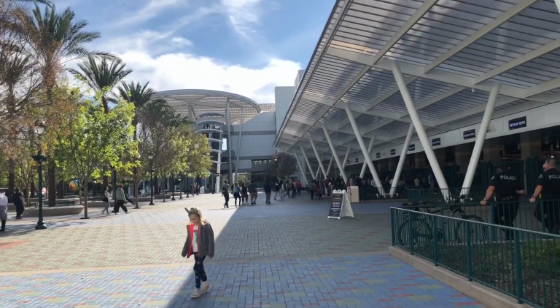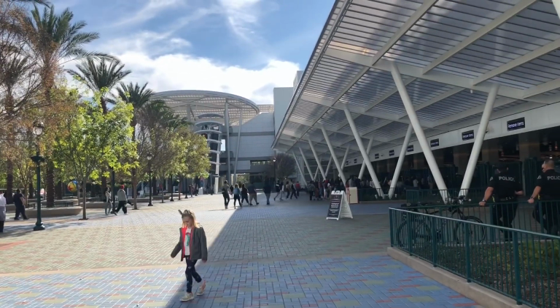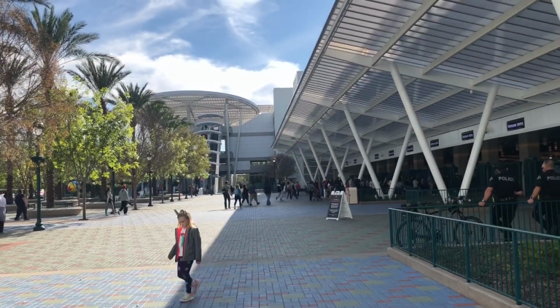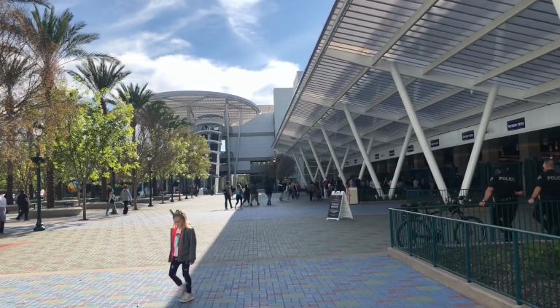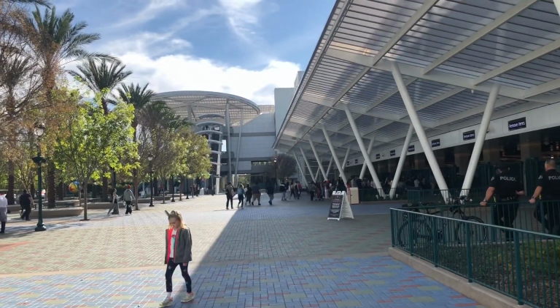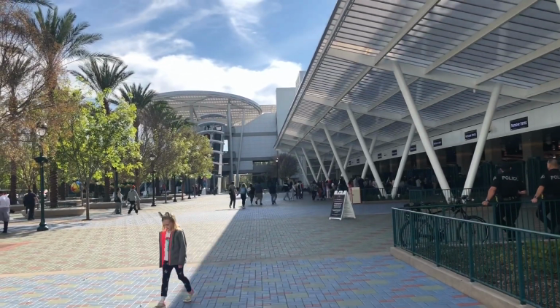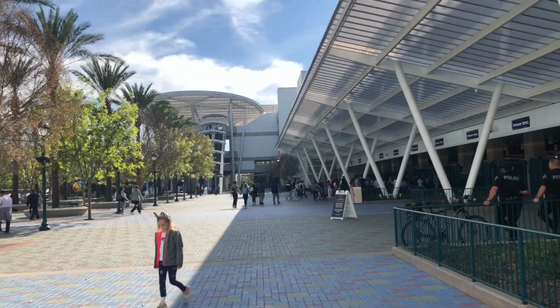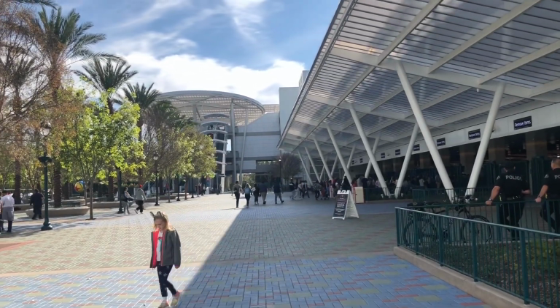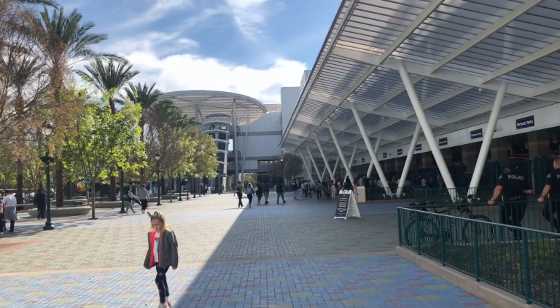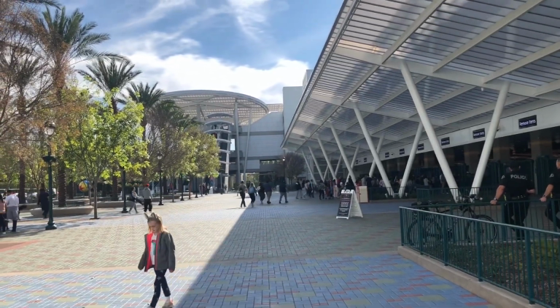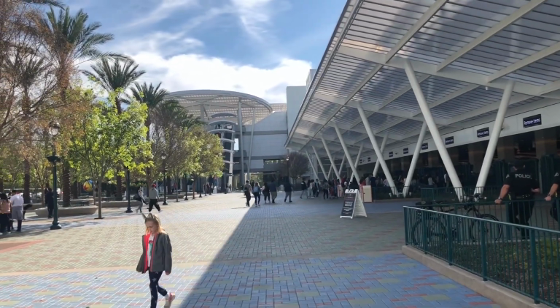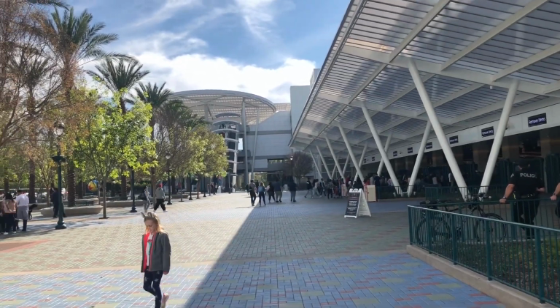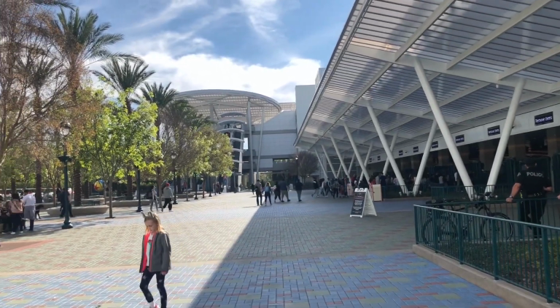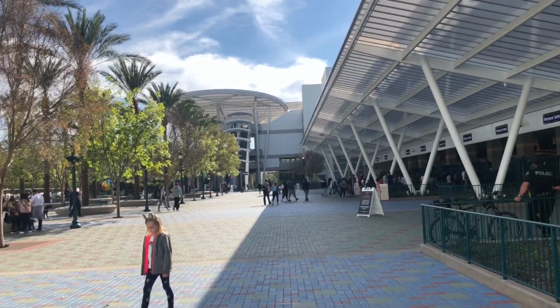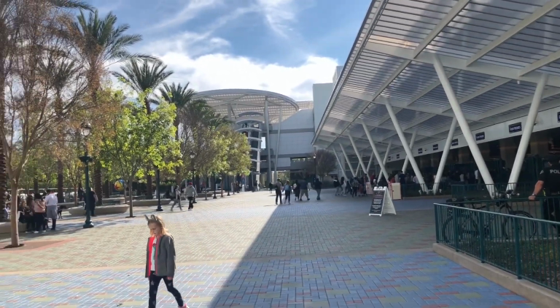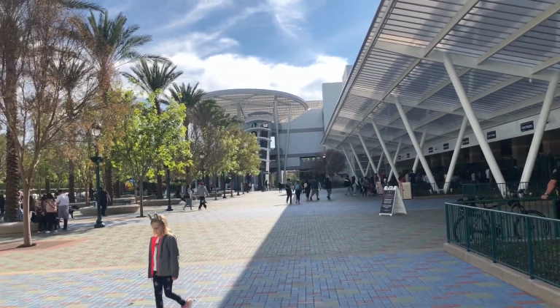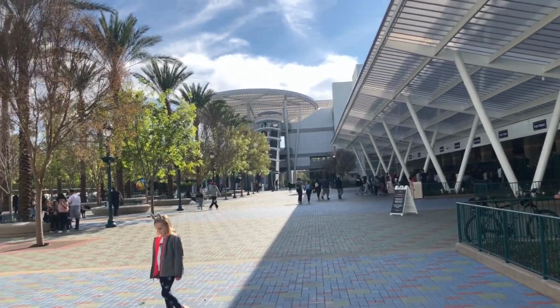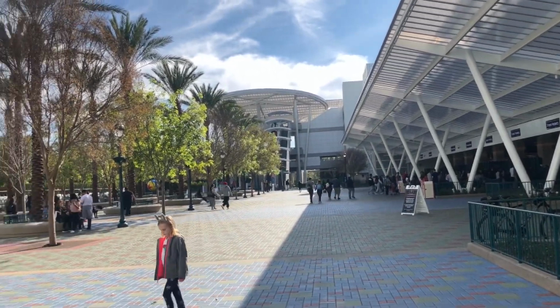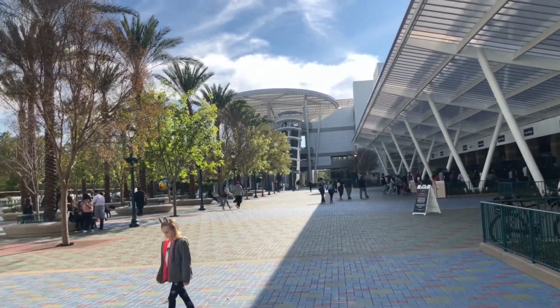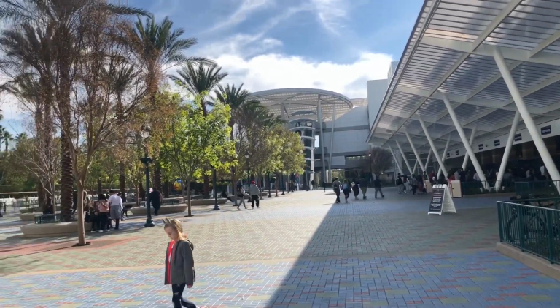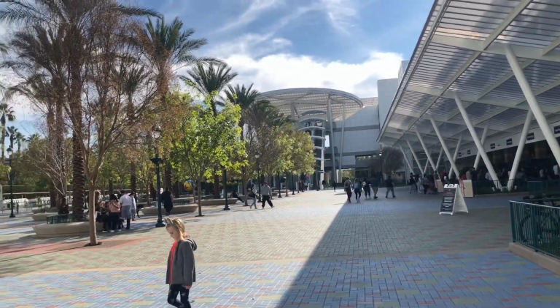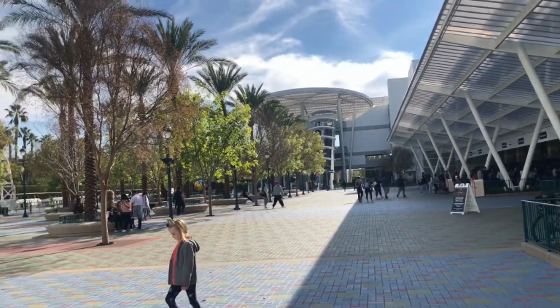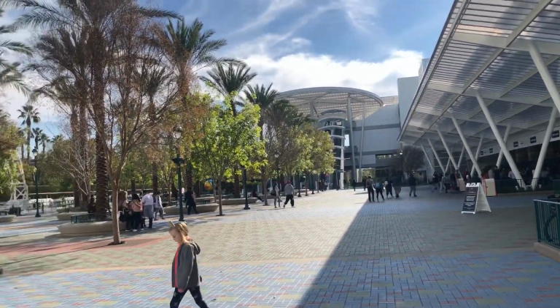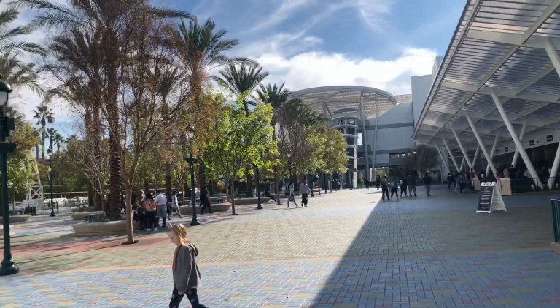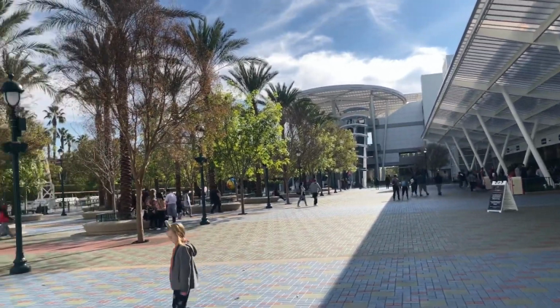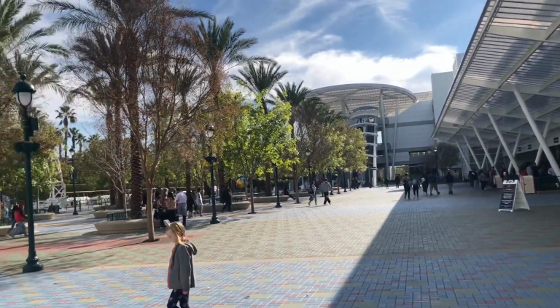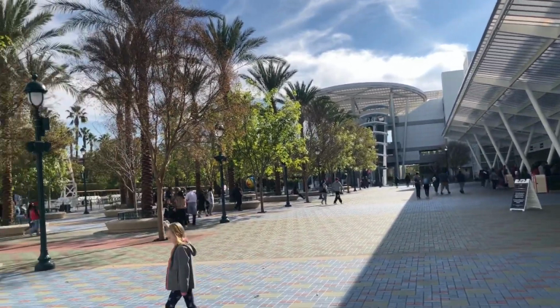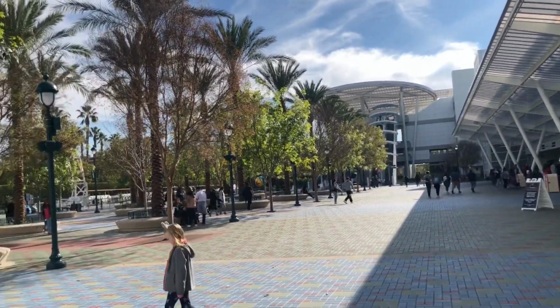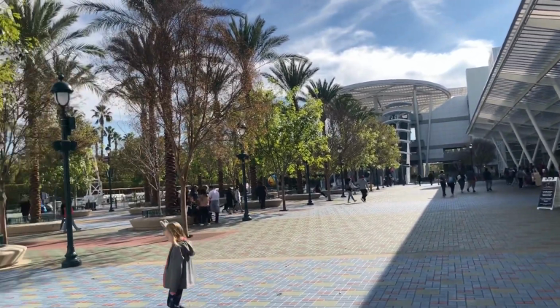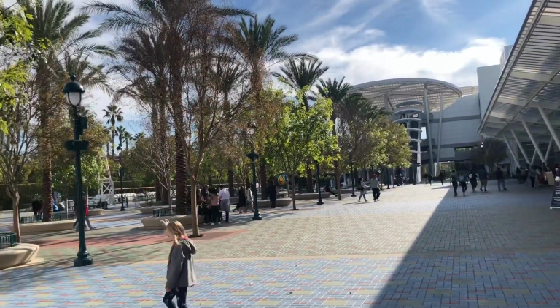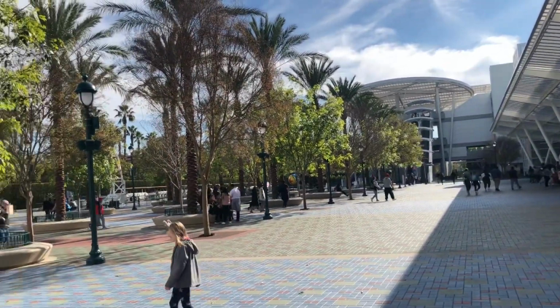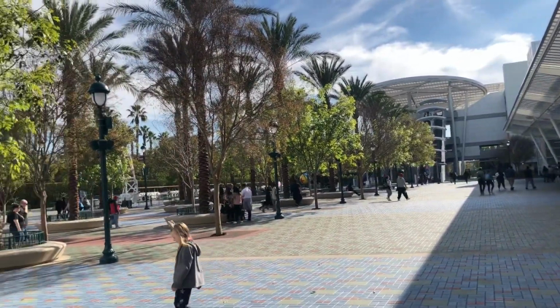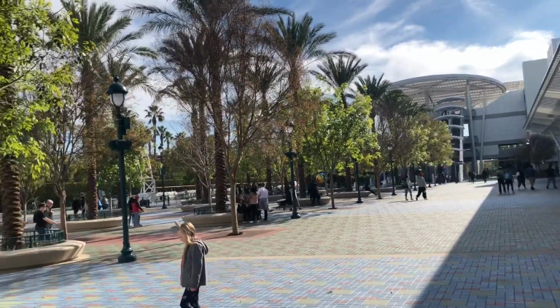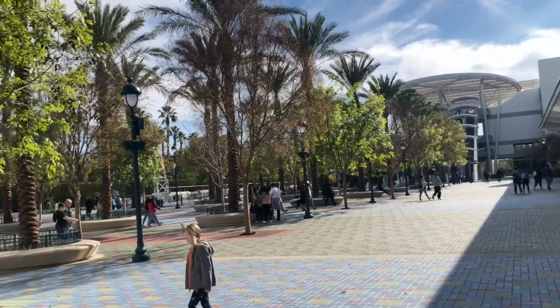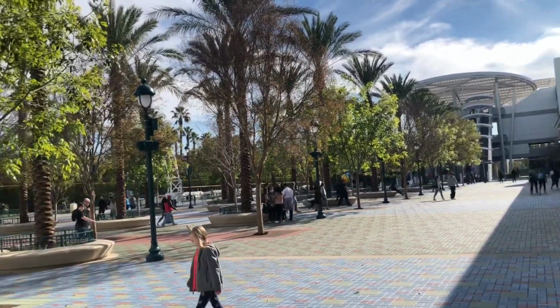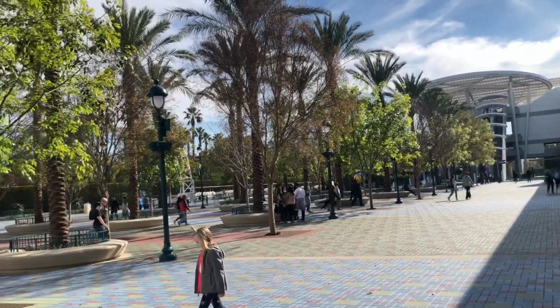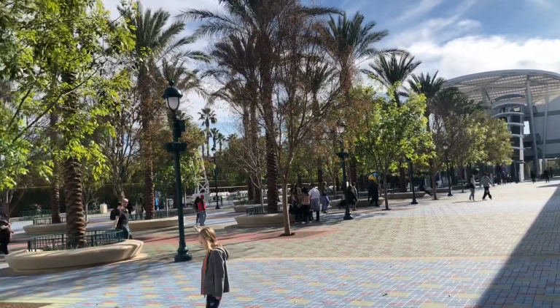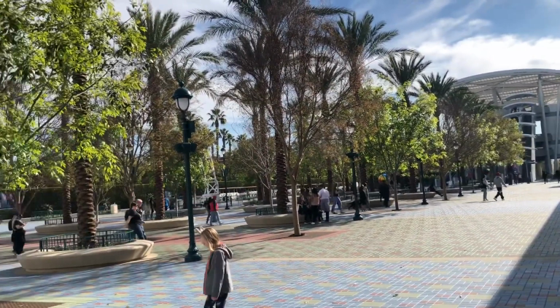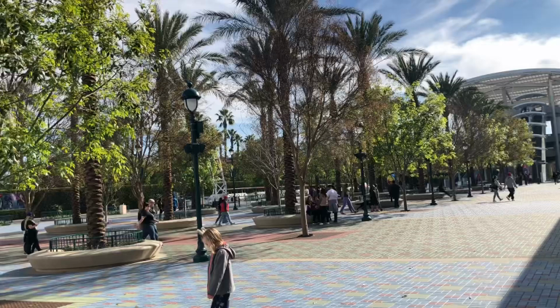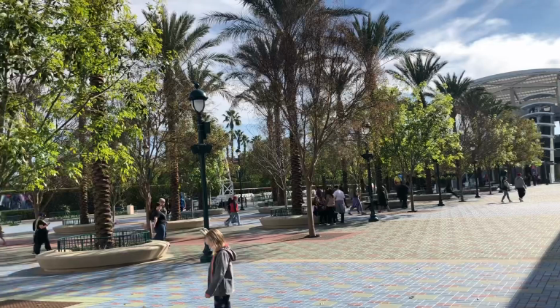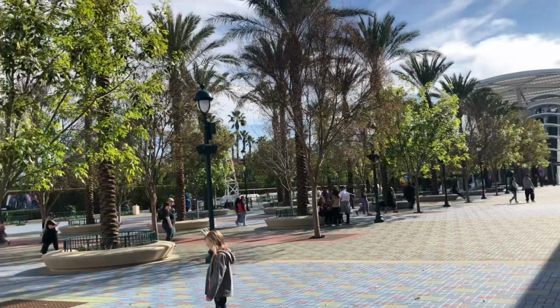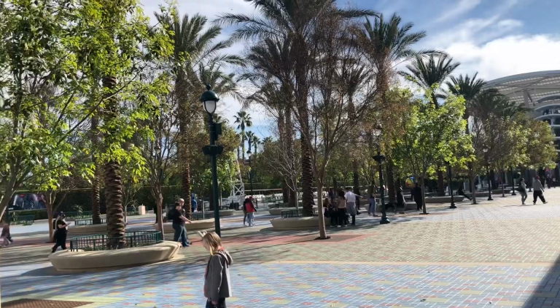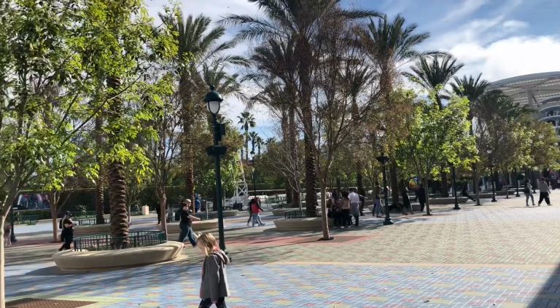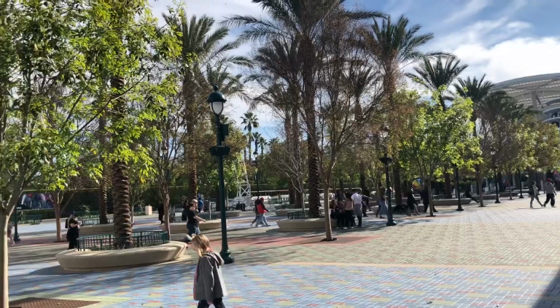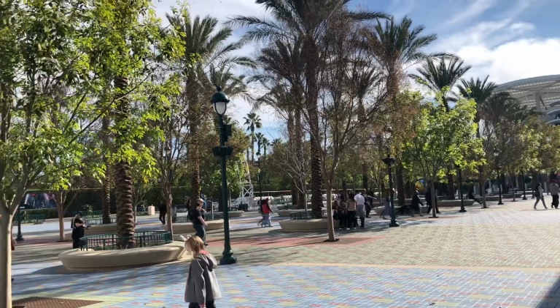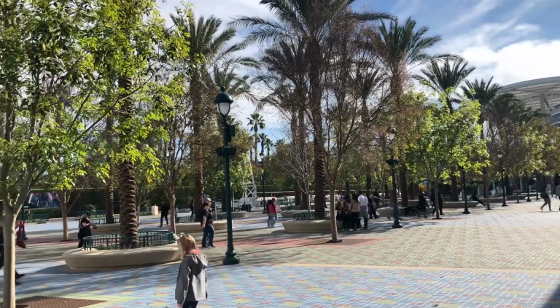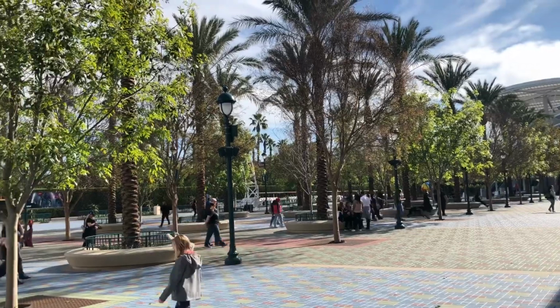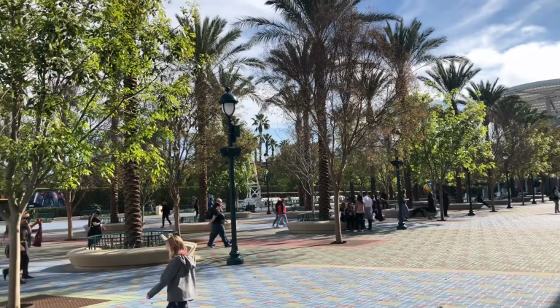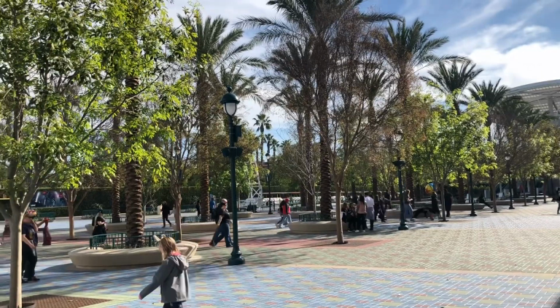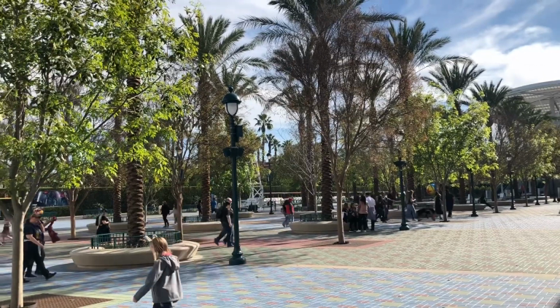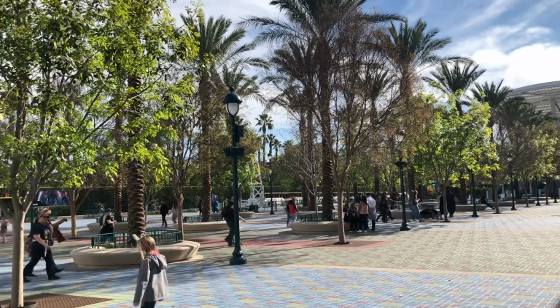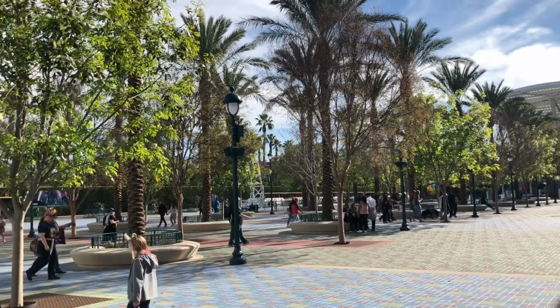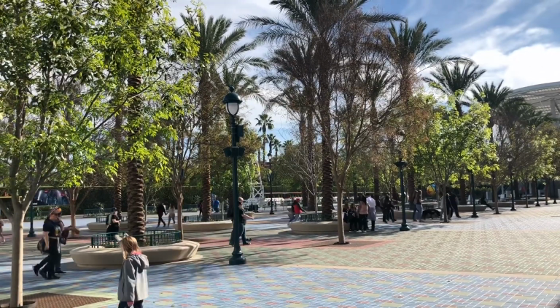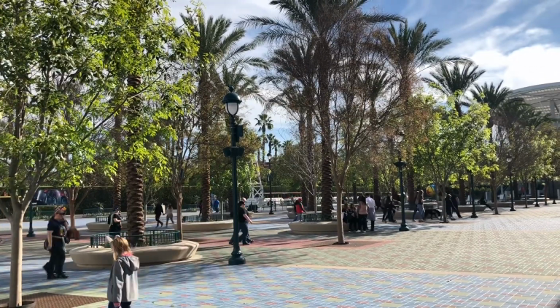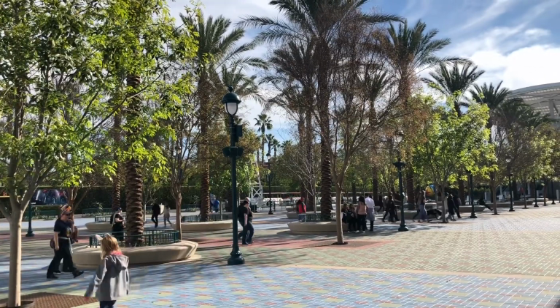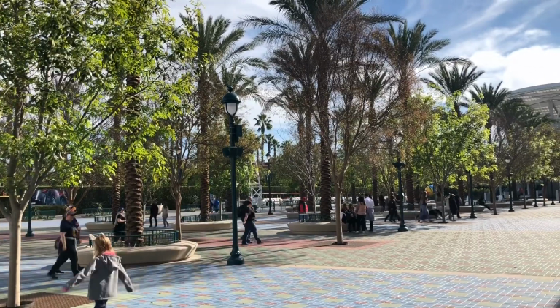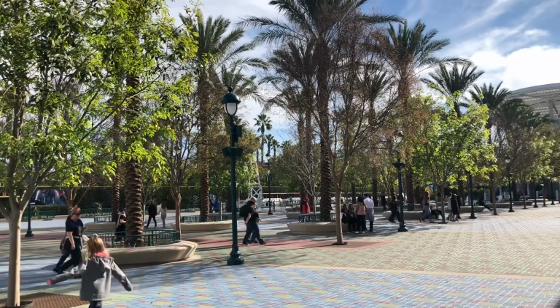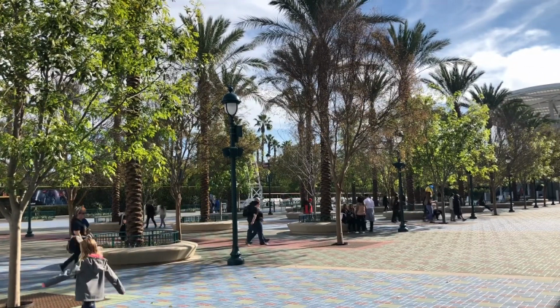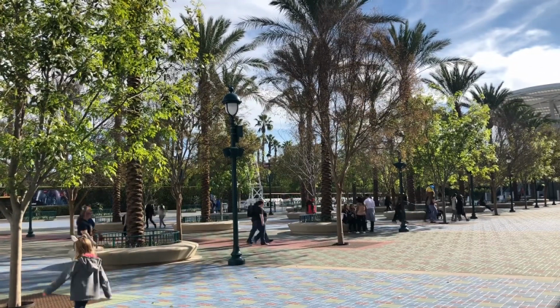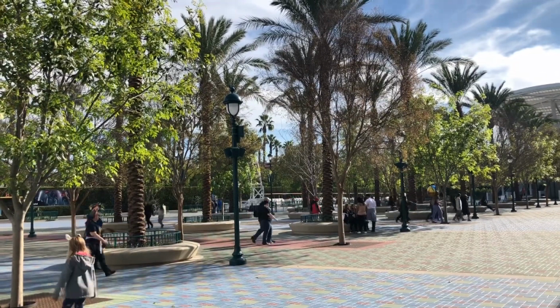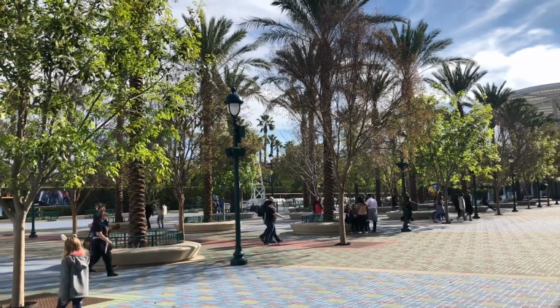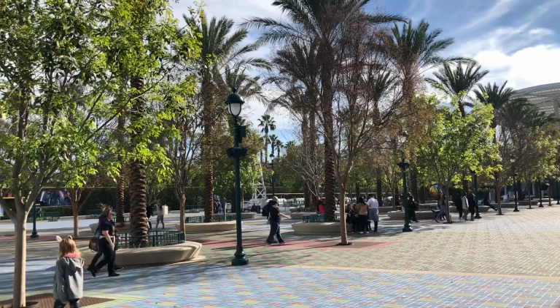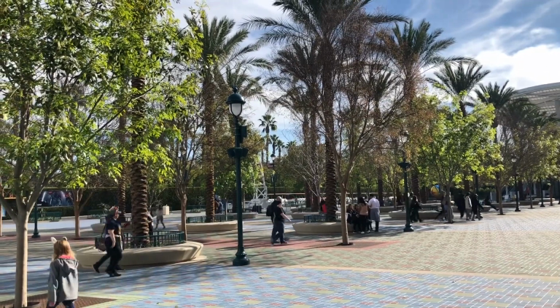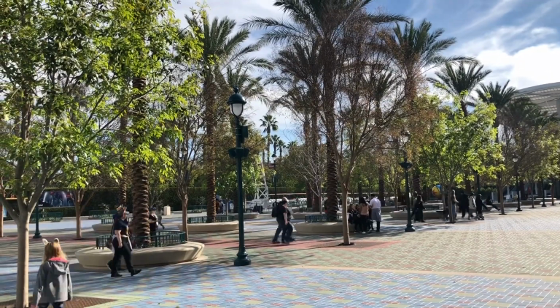That's pretty sweet, but it looks so good, right? You guys like this new parking area? Let me know down in the comments.